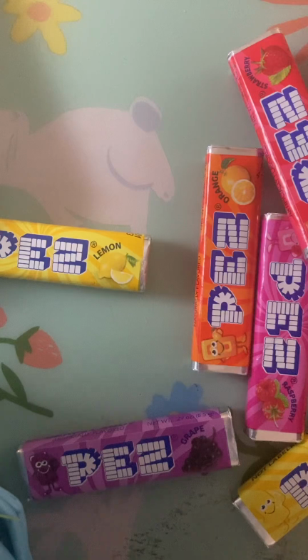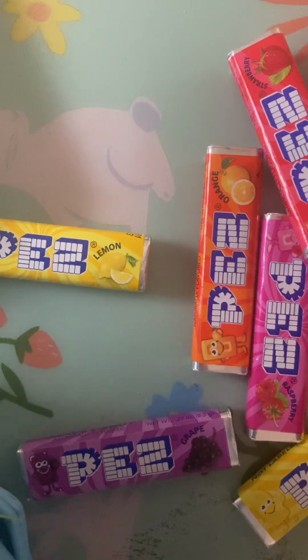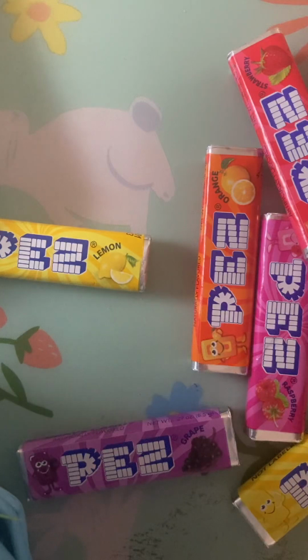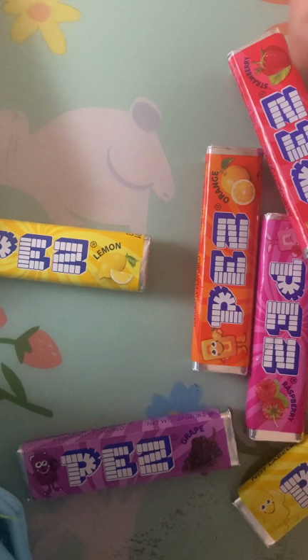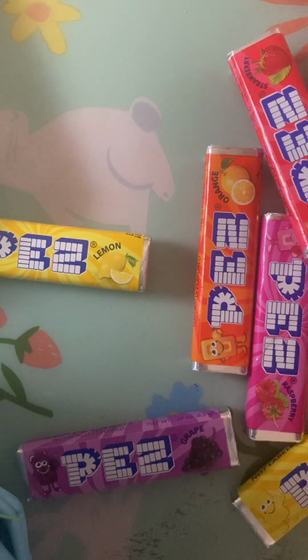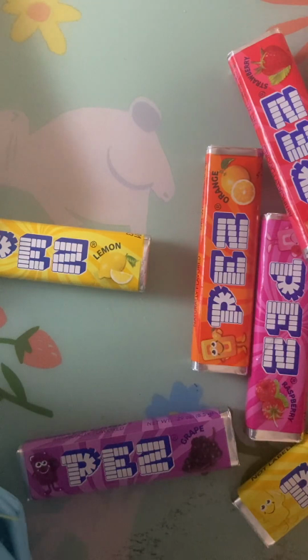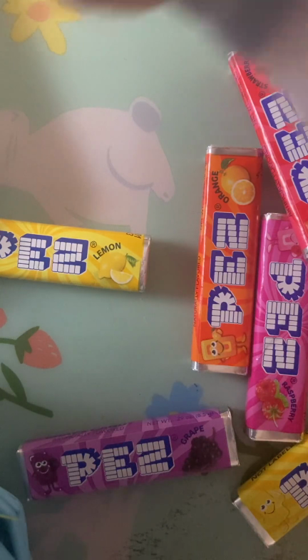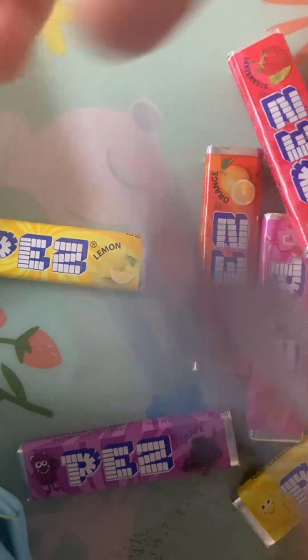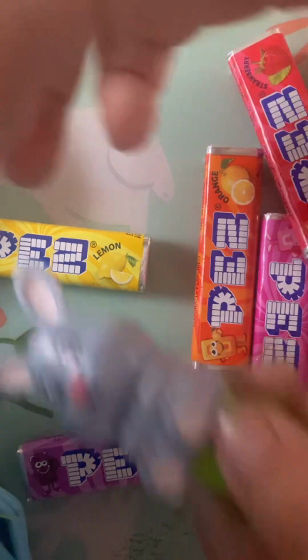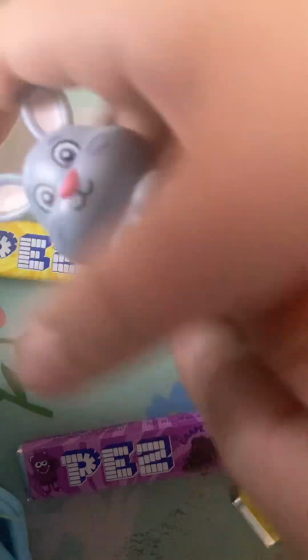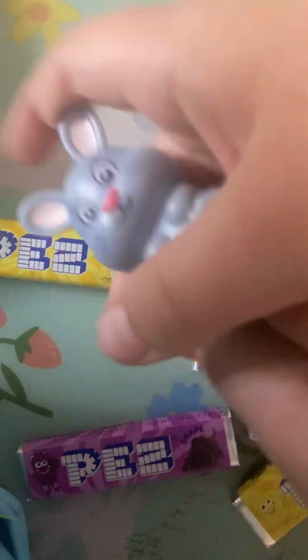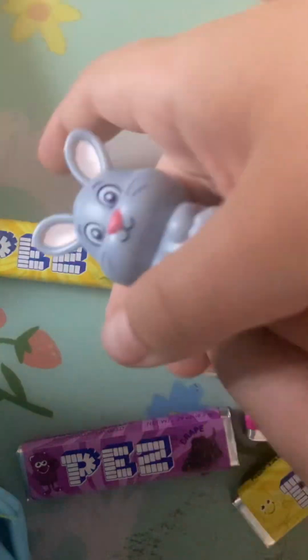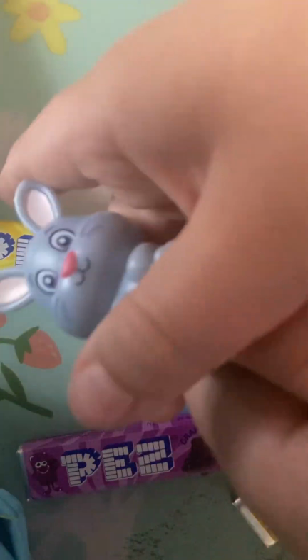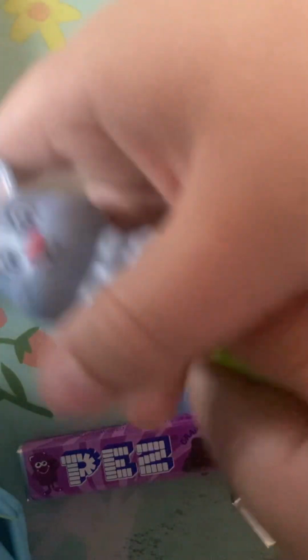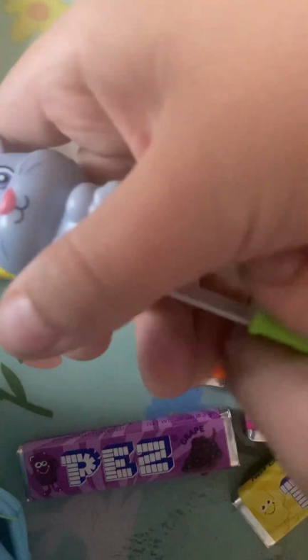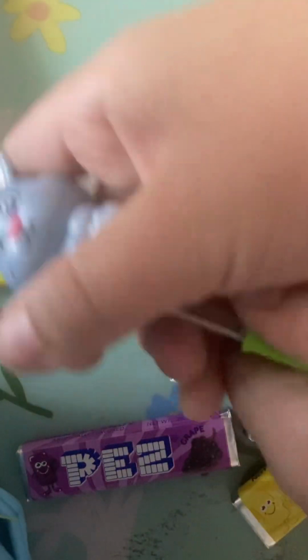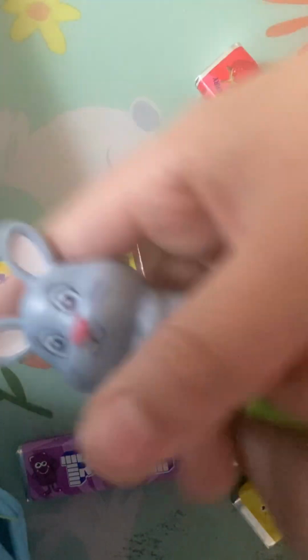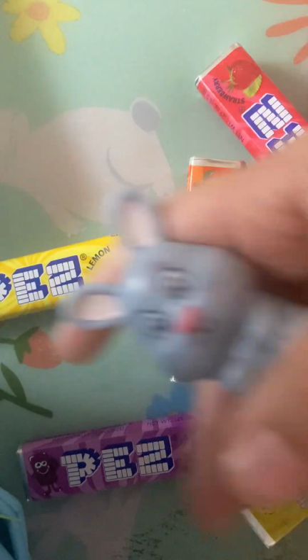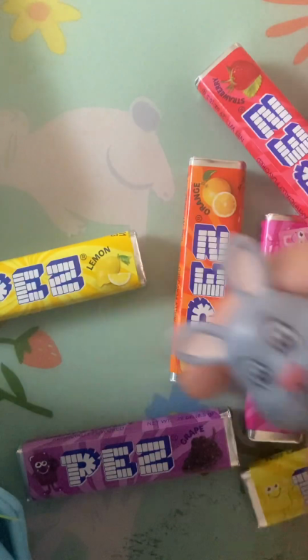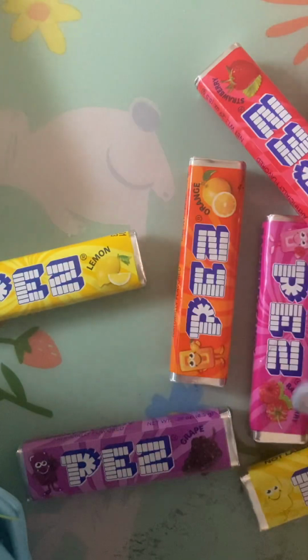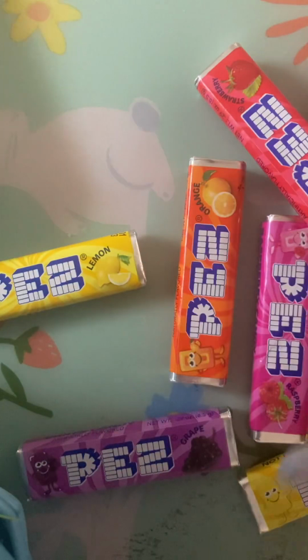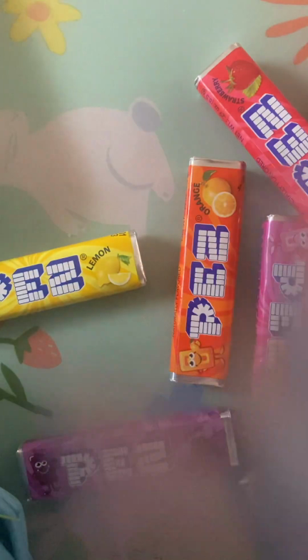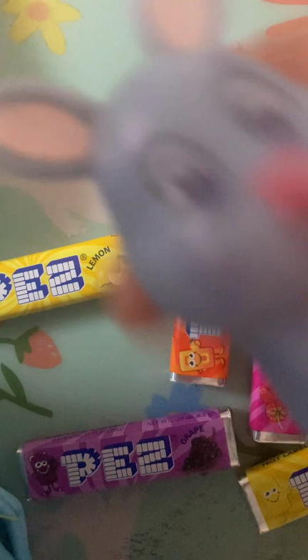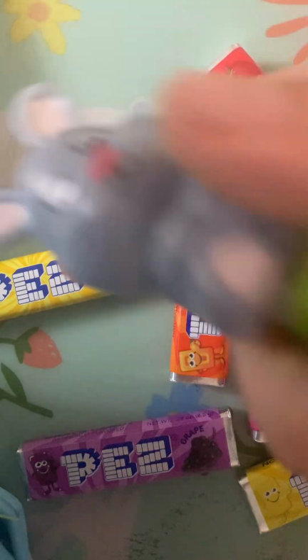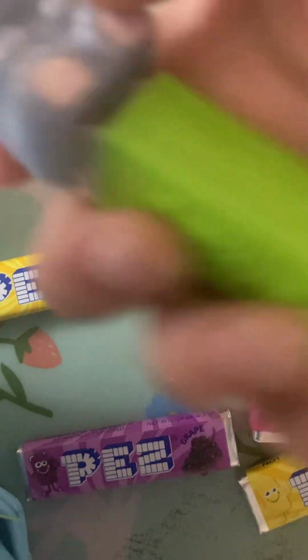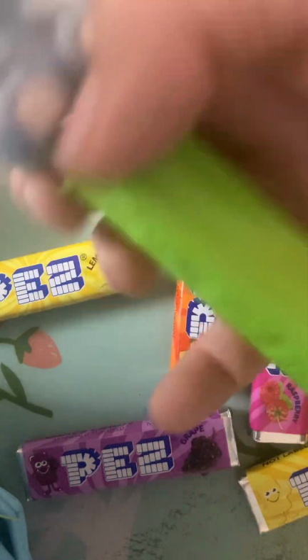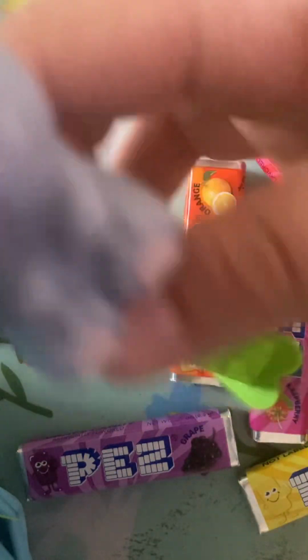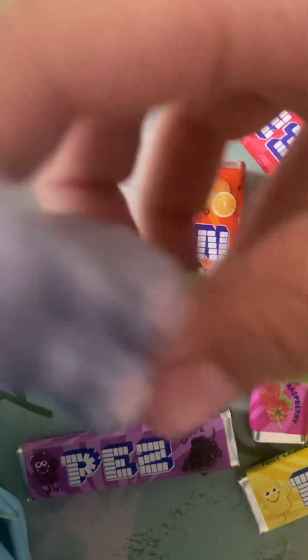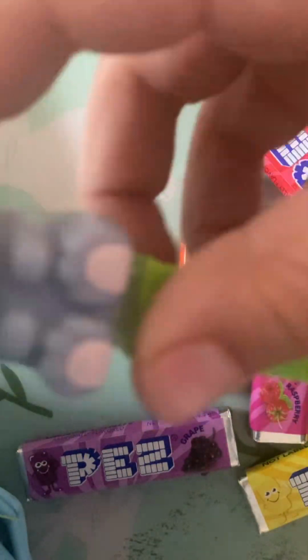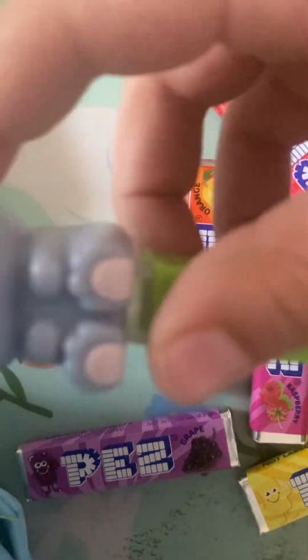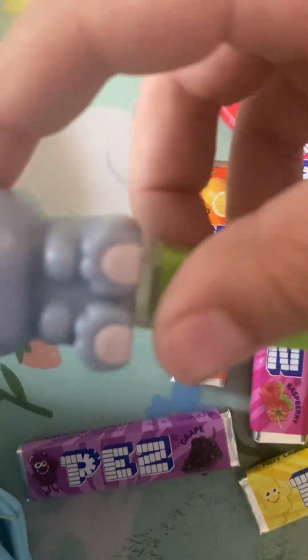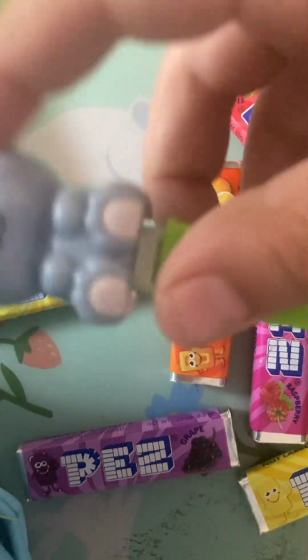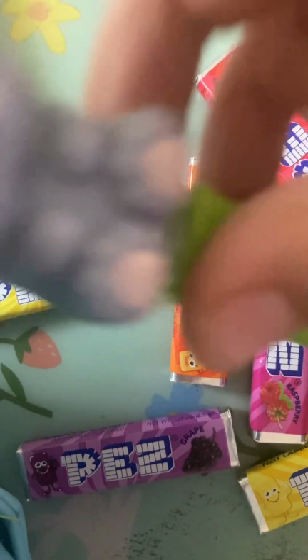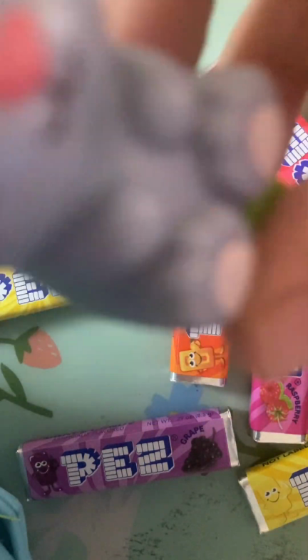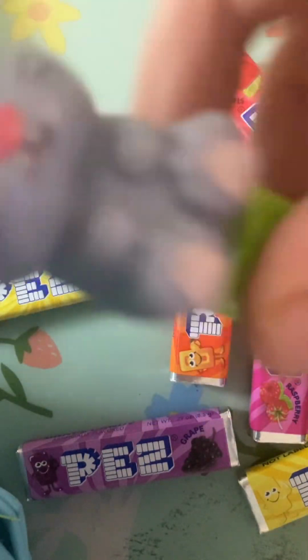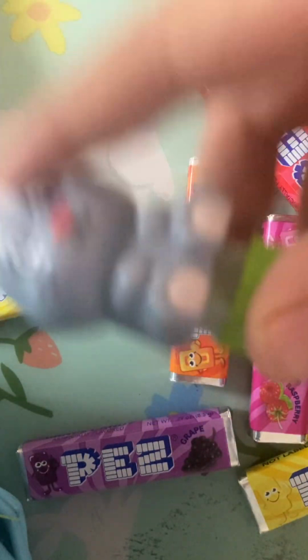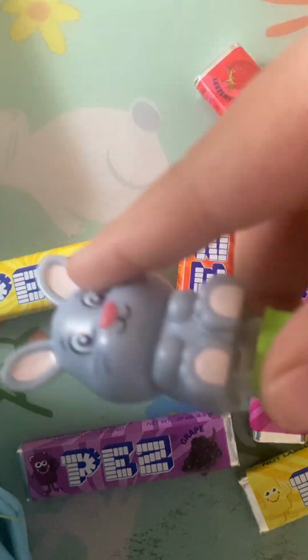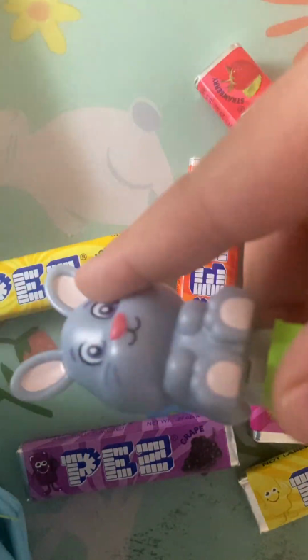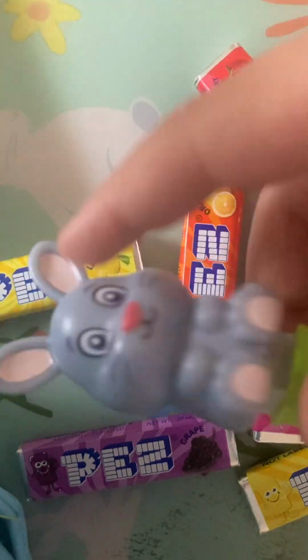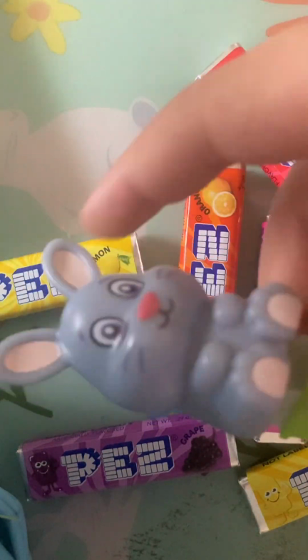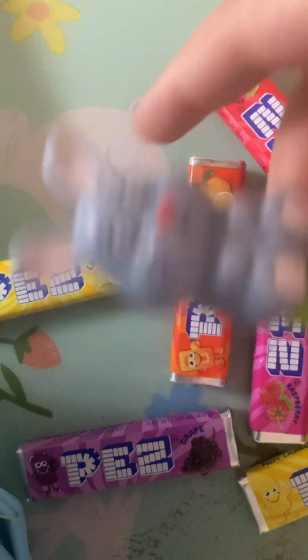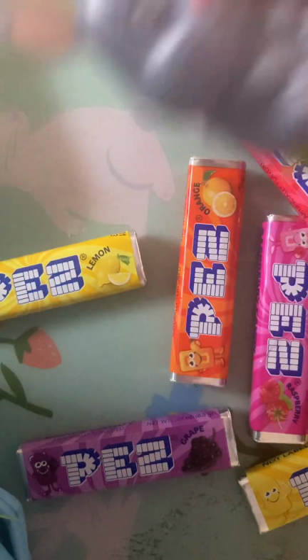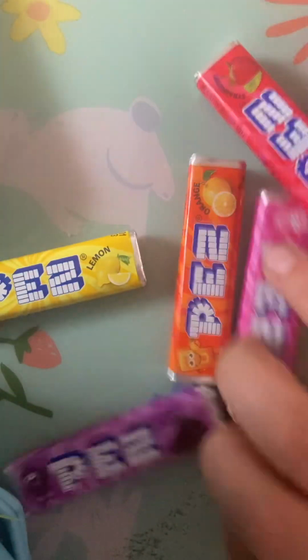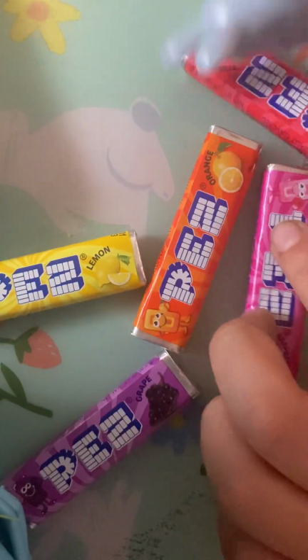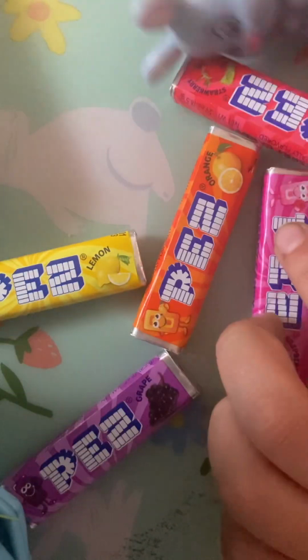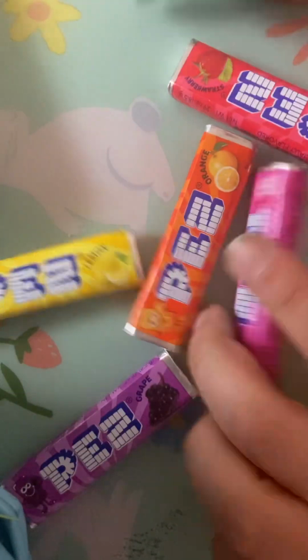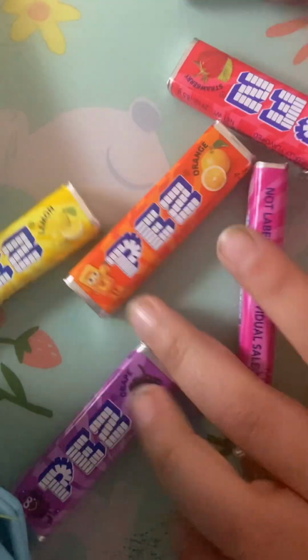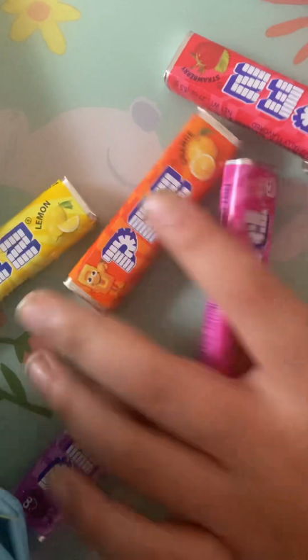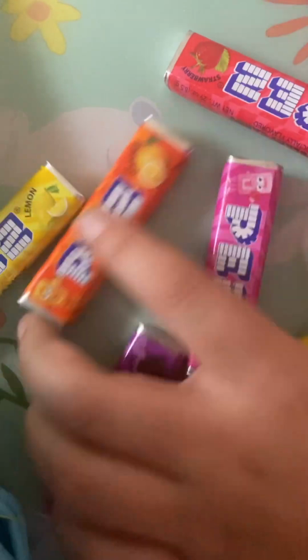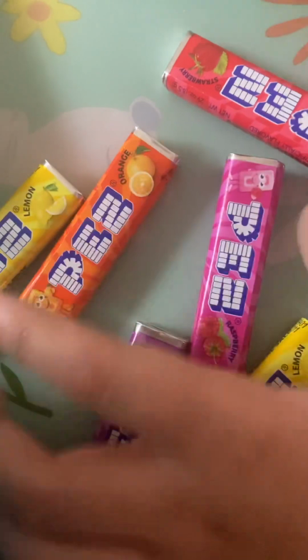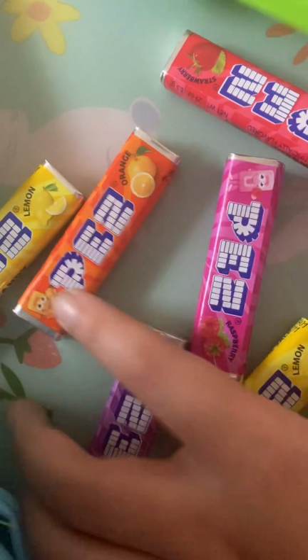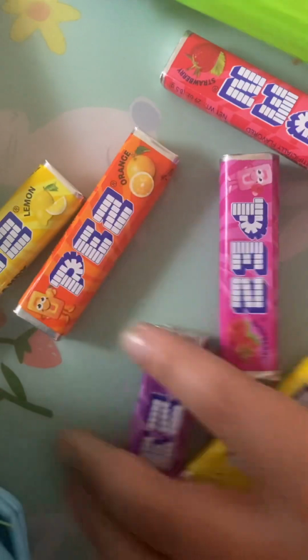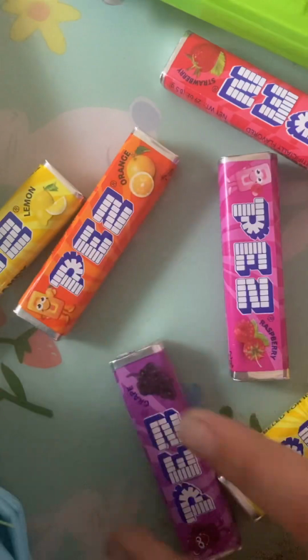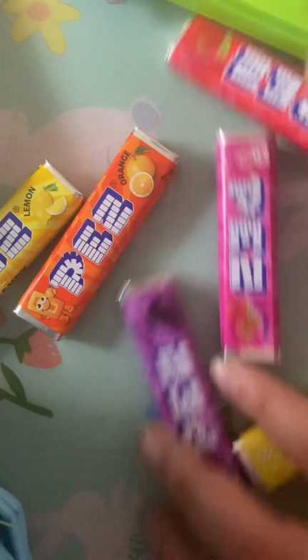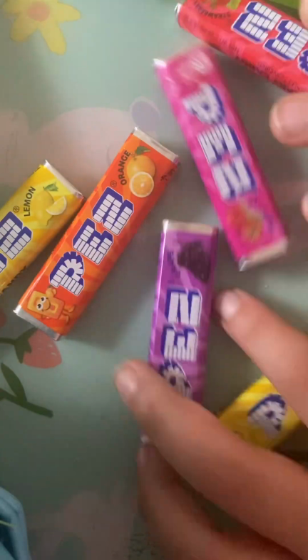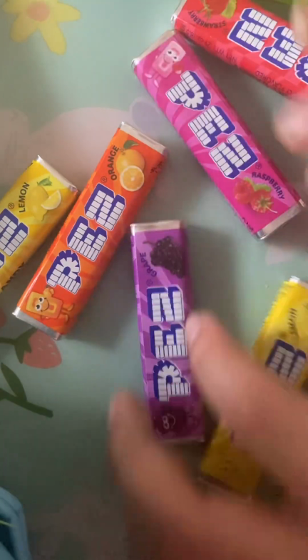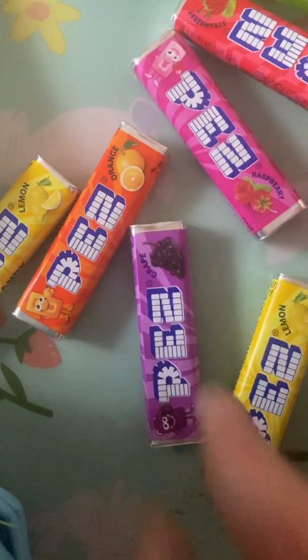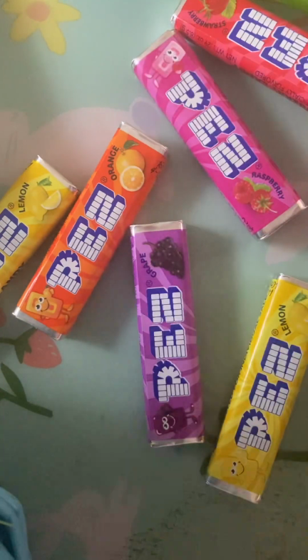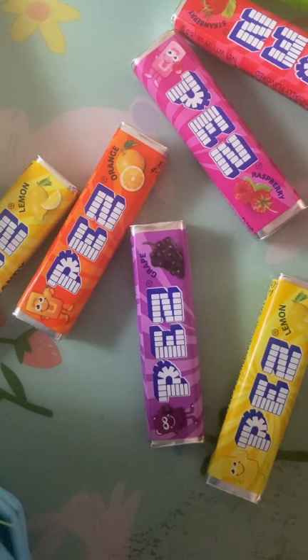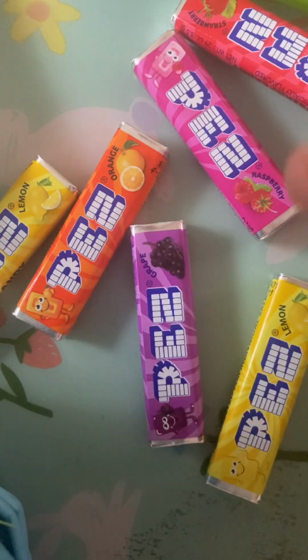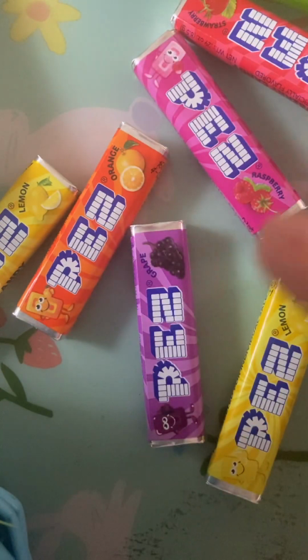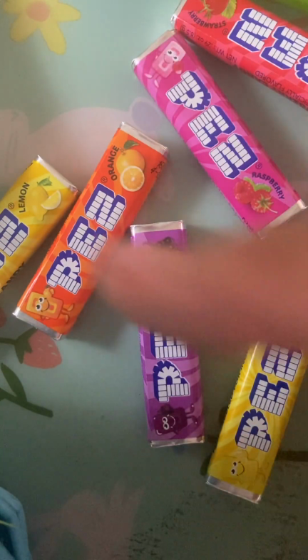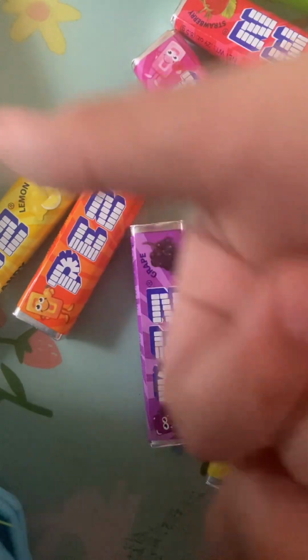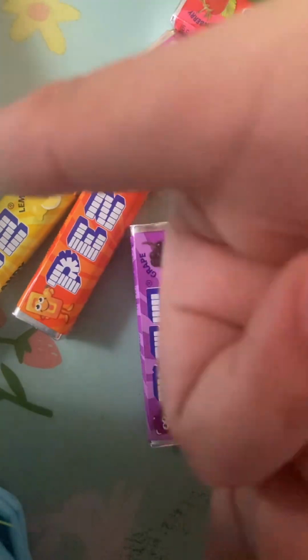Hey YouTube, what is up today? We got Pez today and I'm so excited to try them, so let's get started.